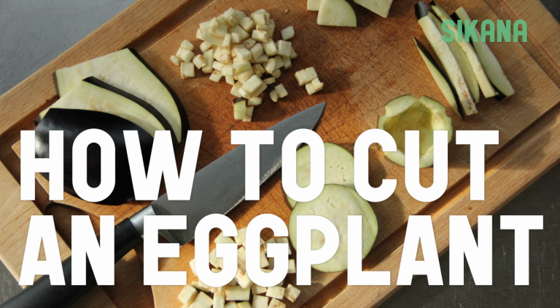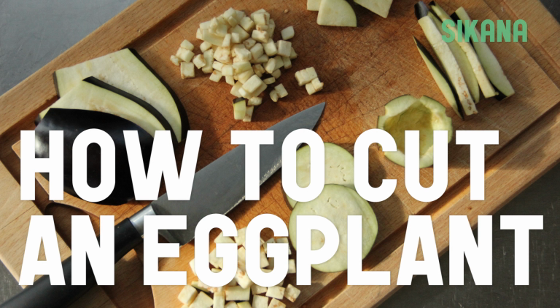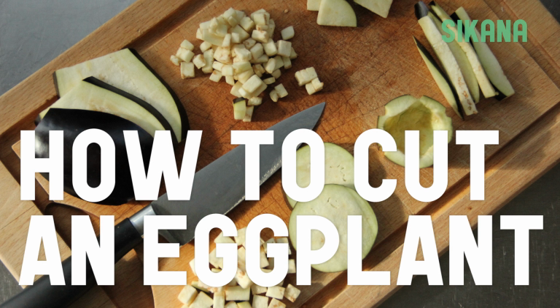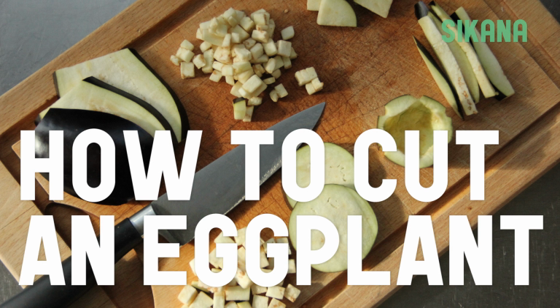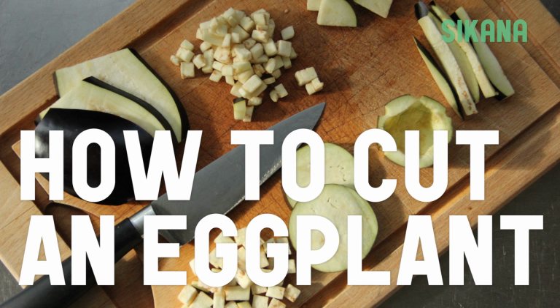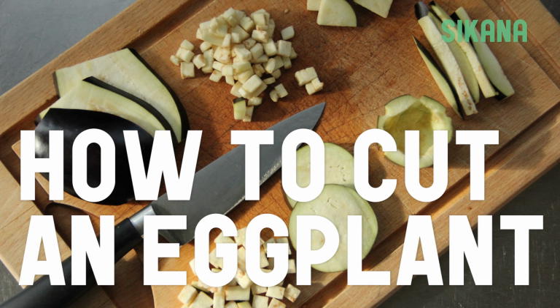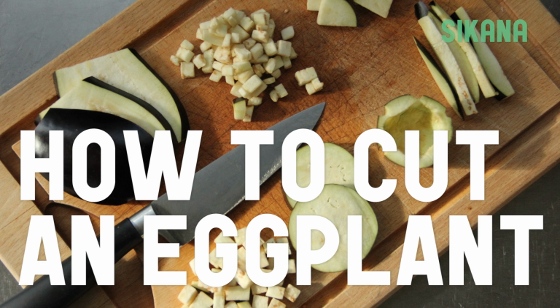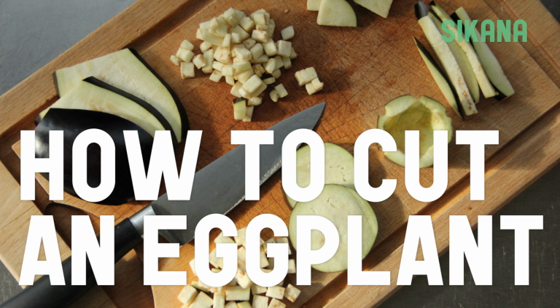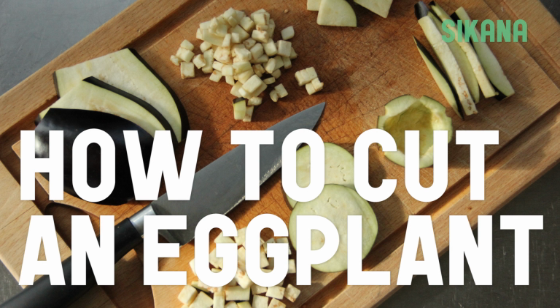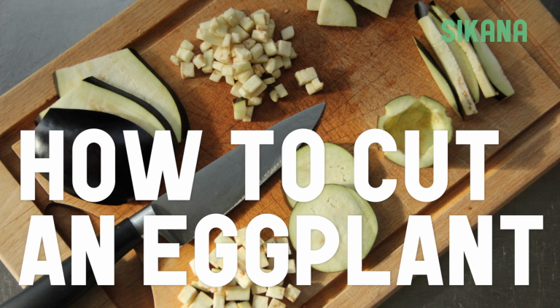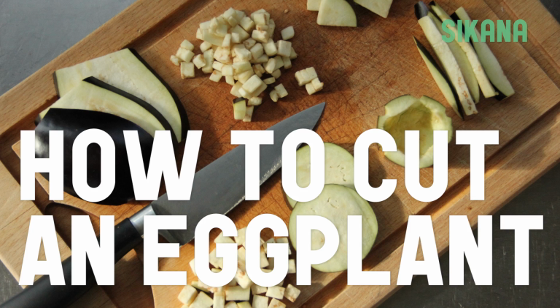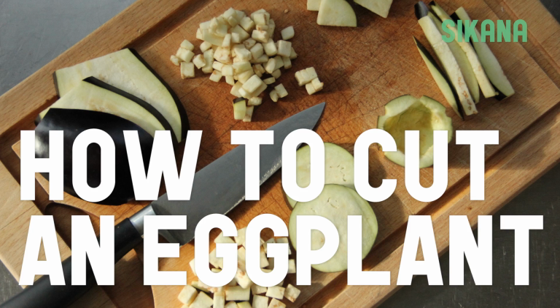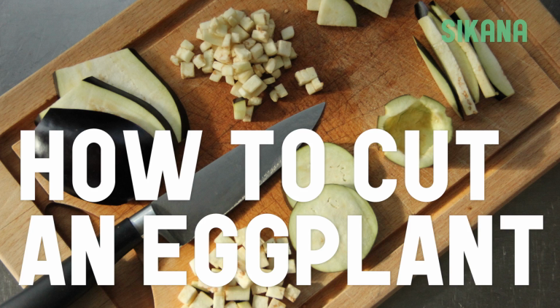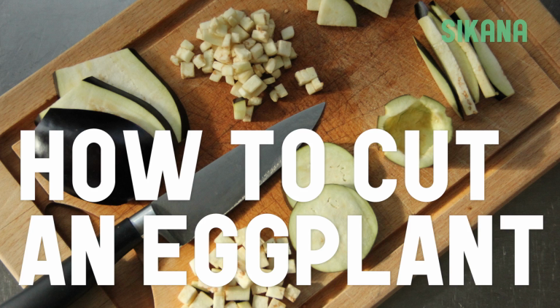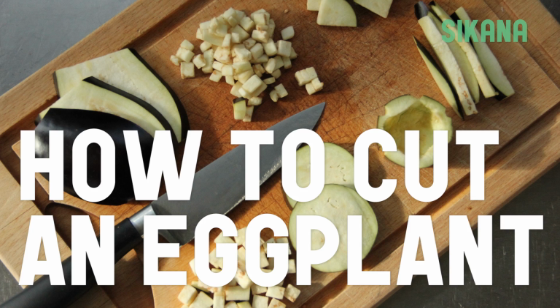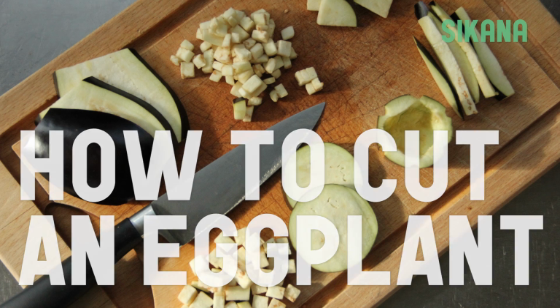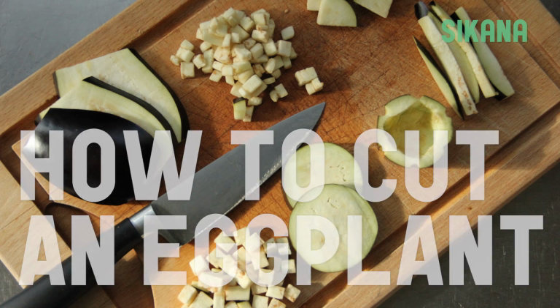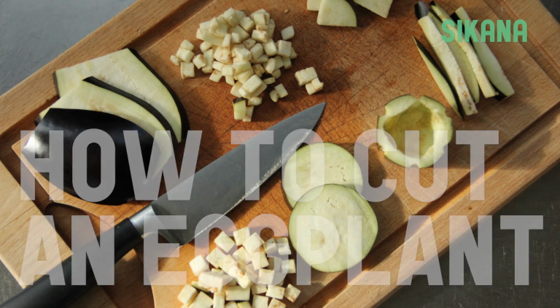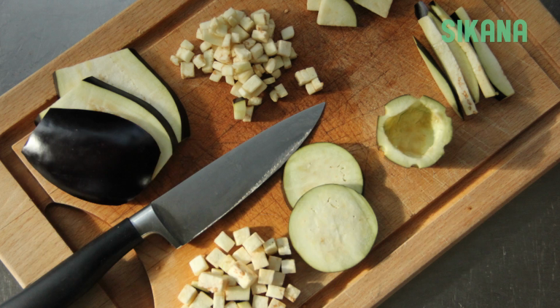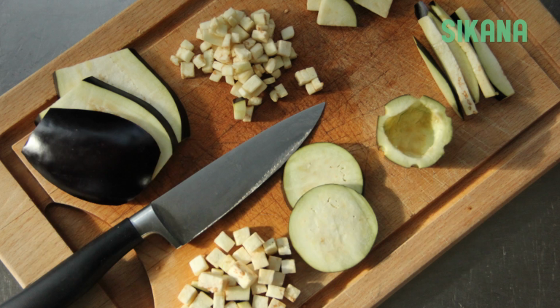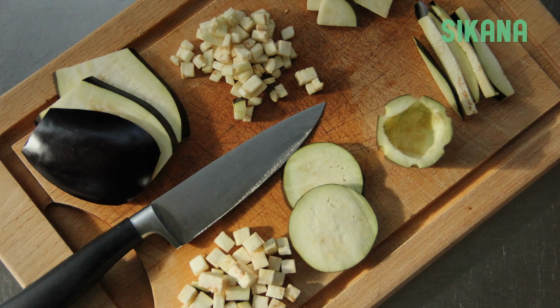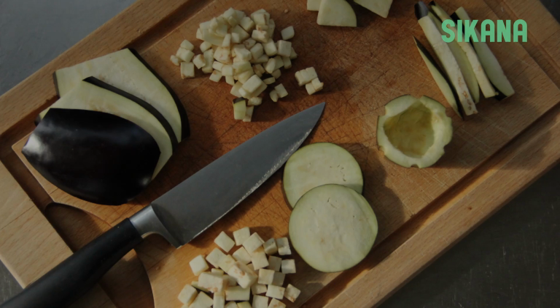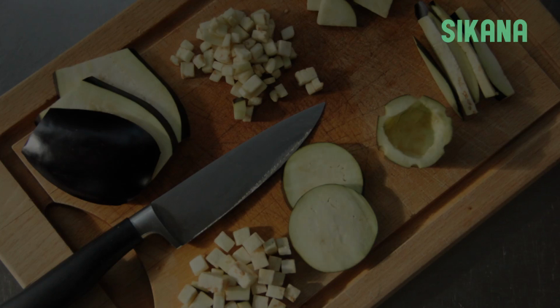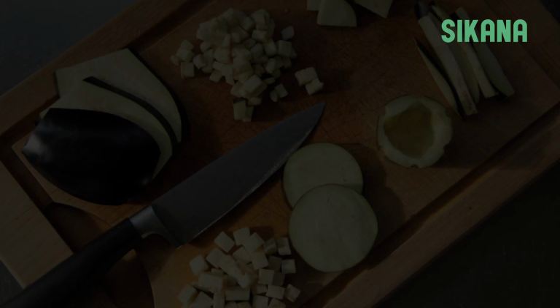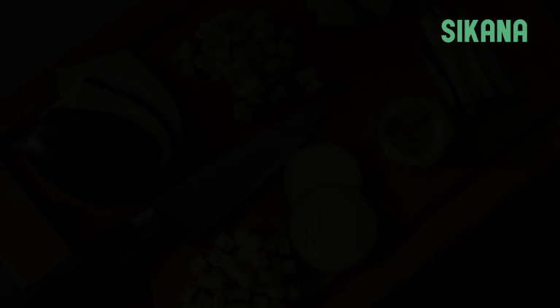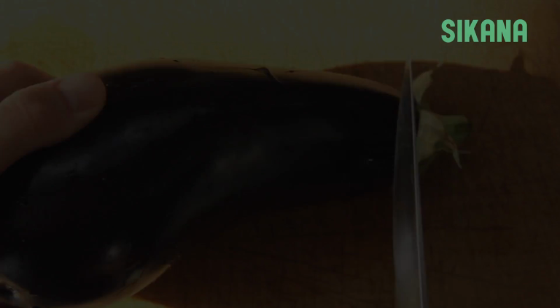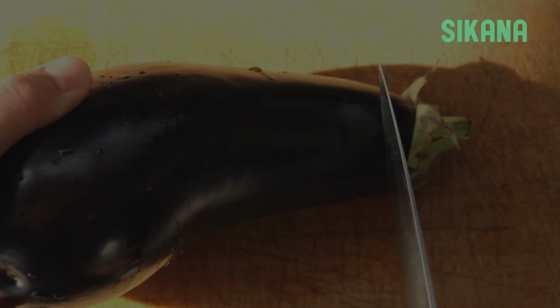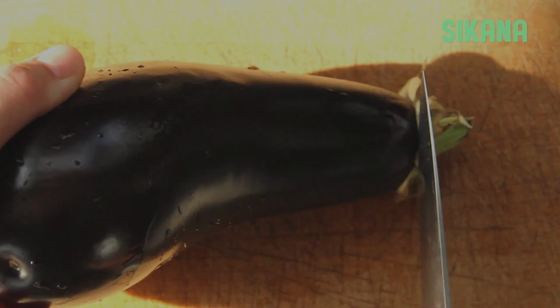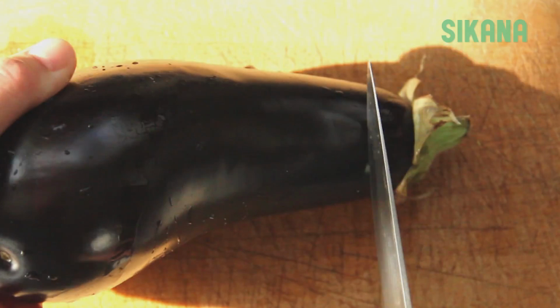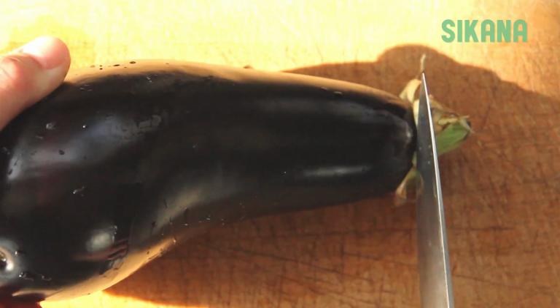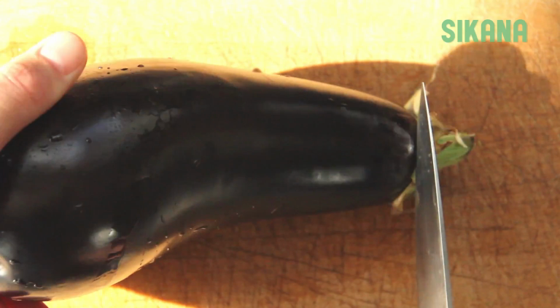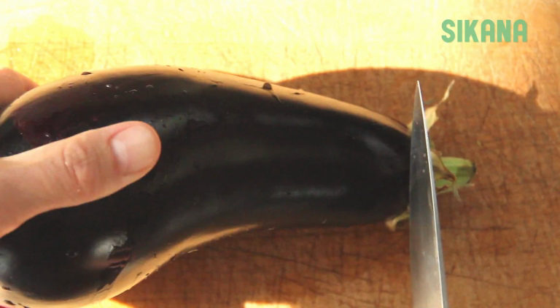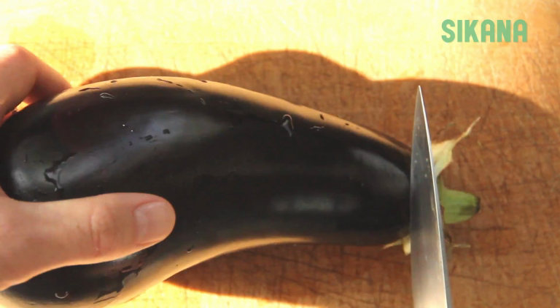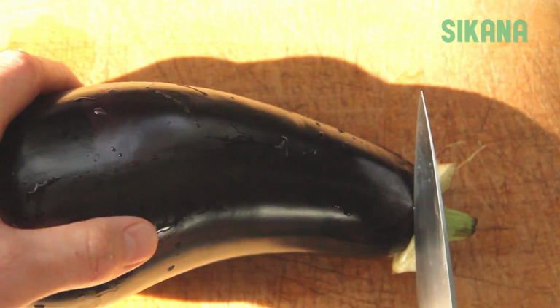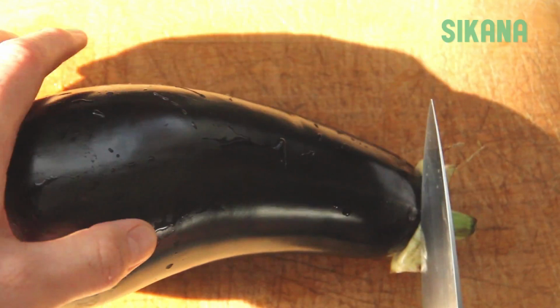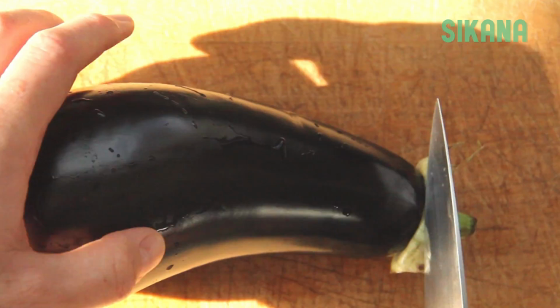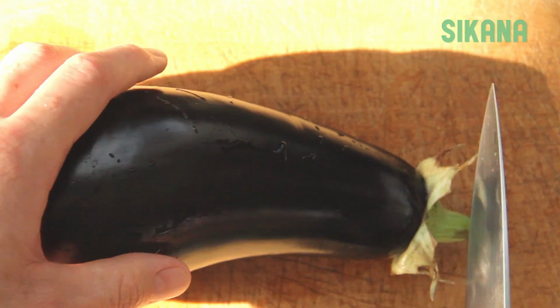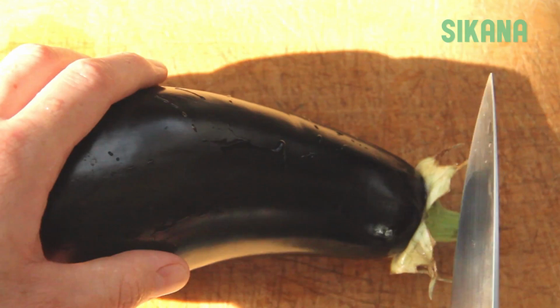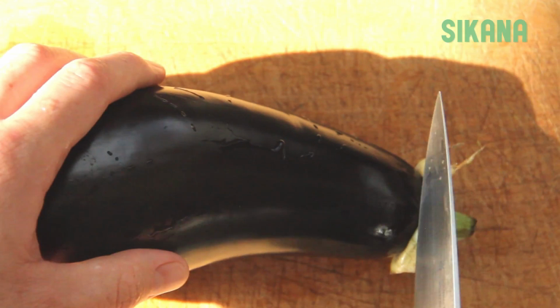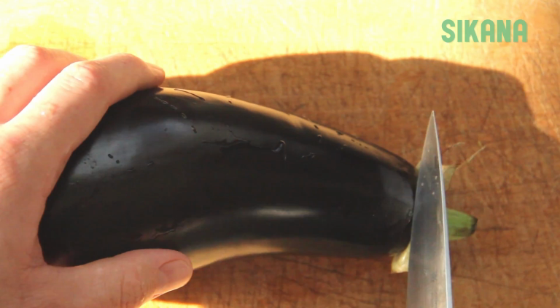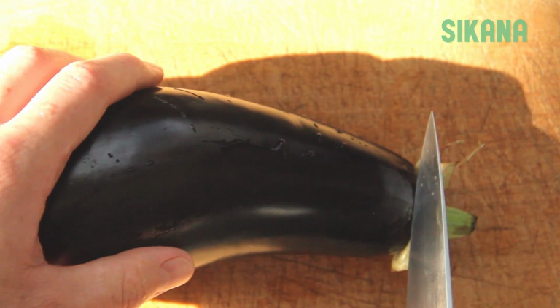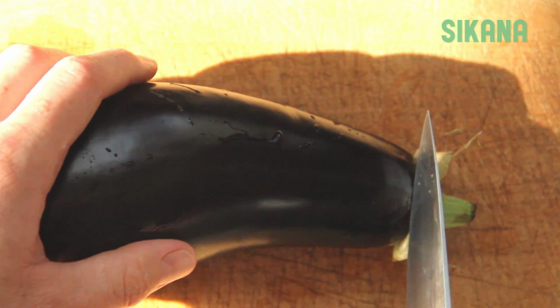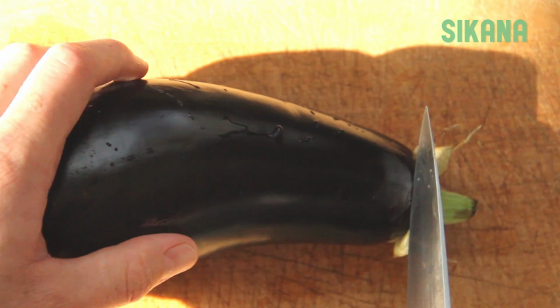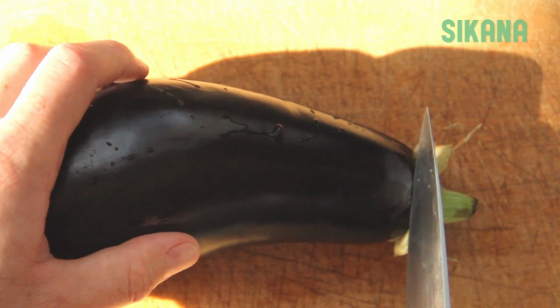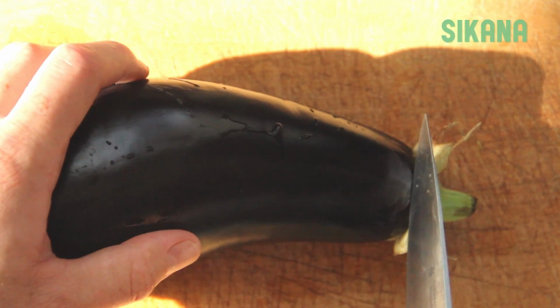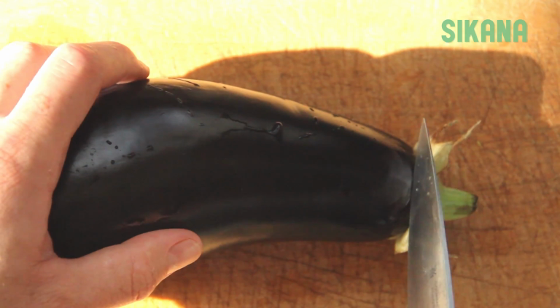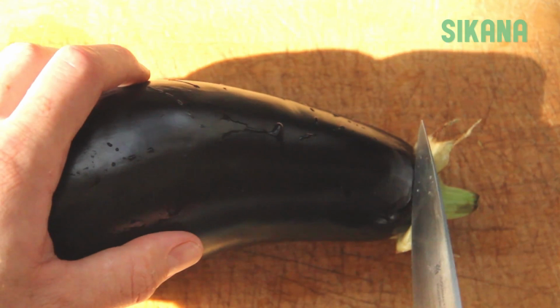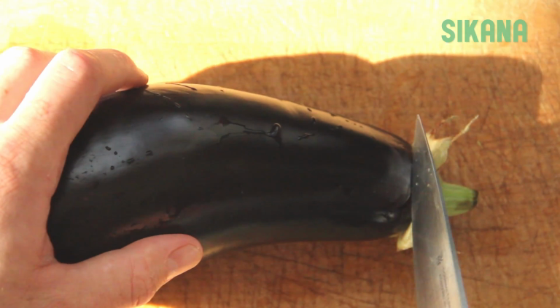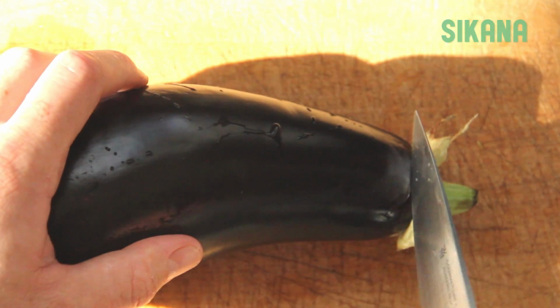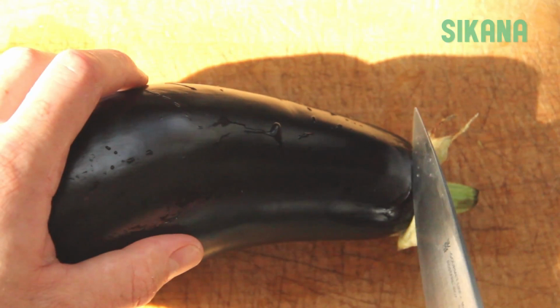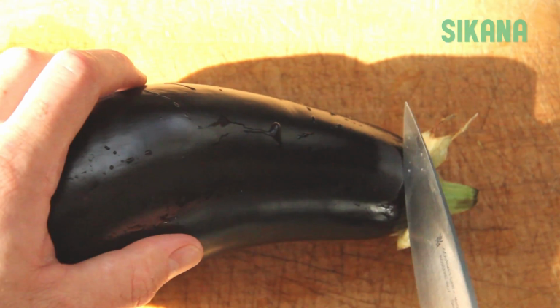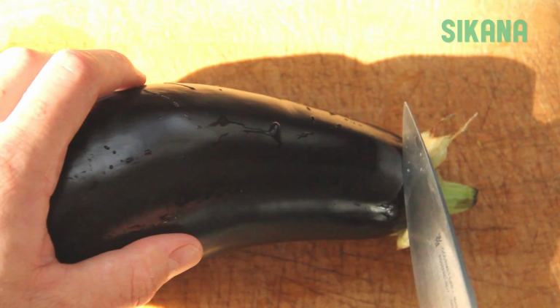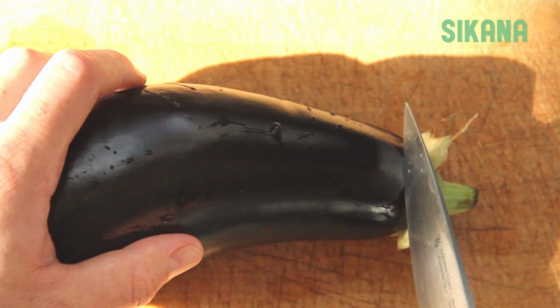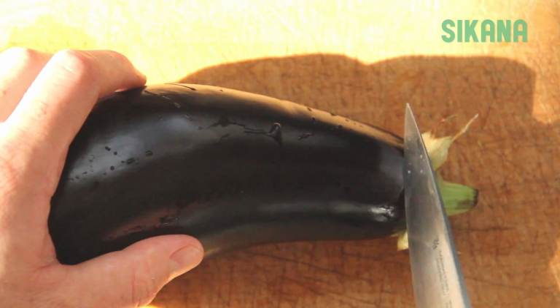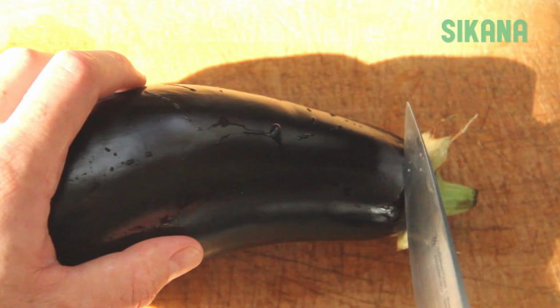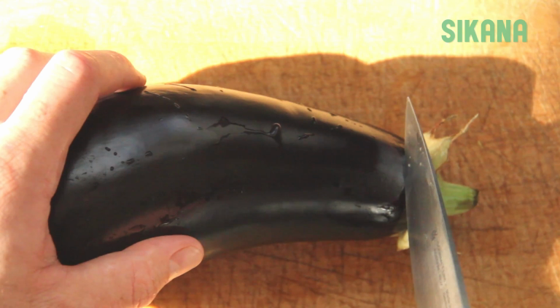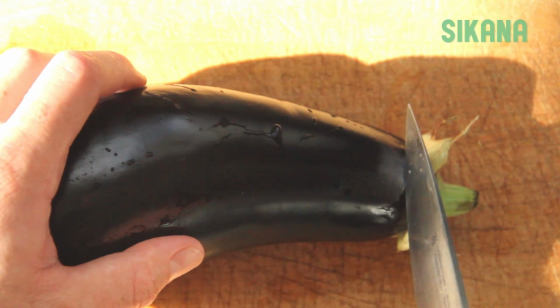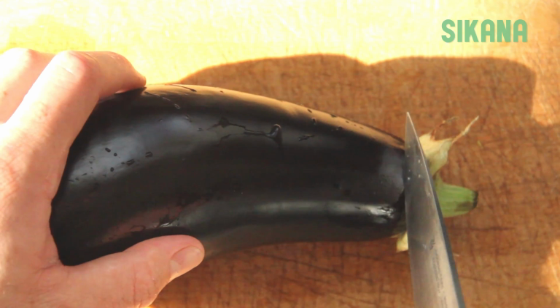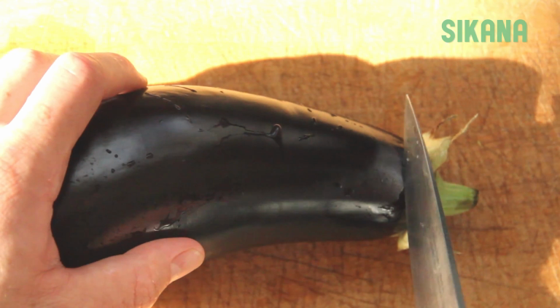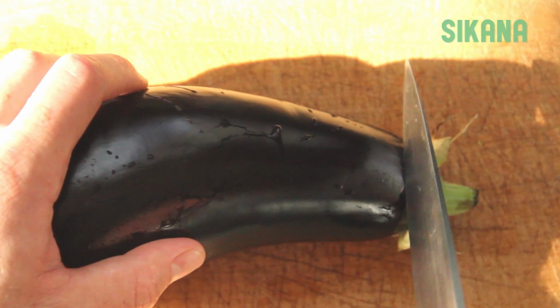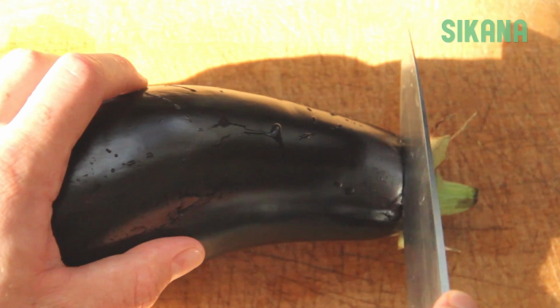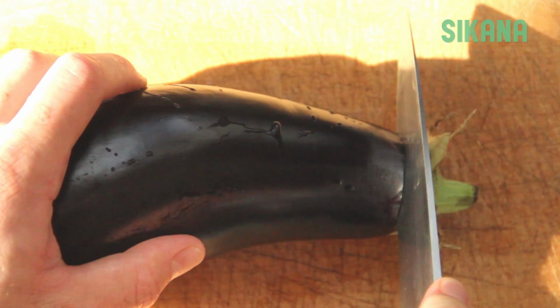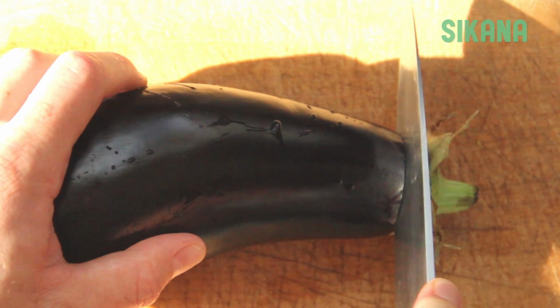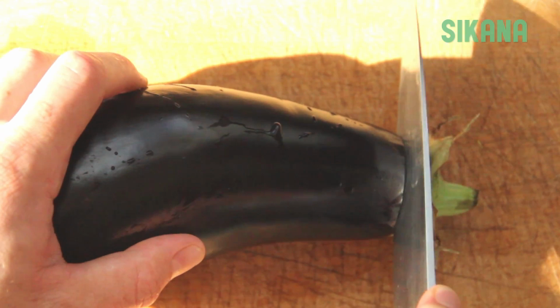How to Cut an Eggplant. After washing the eggplant, cut off the stem end.